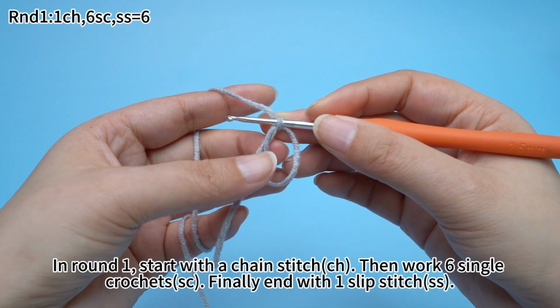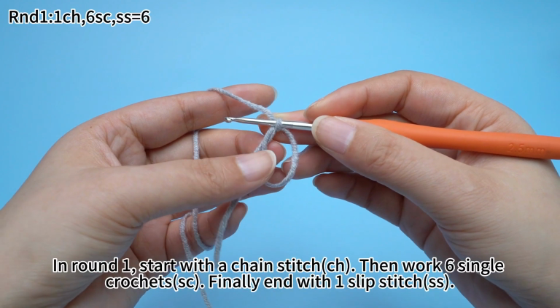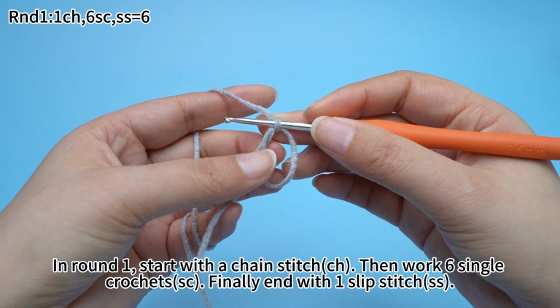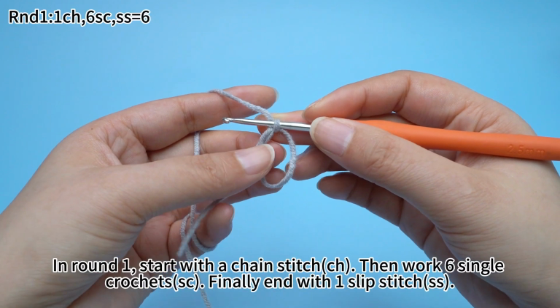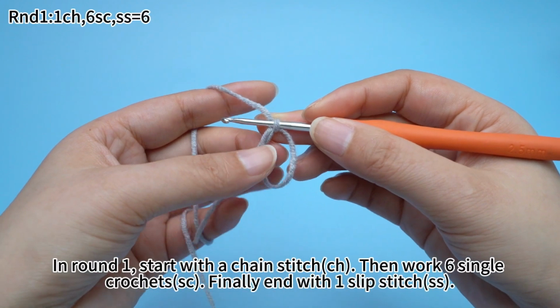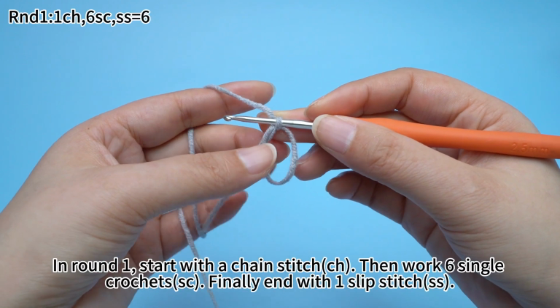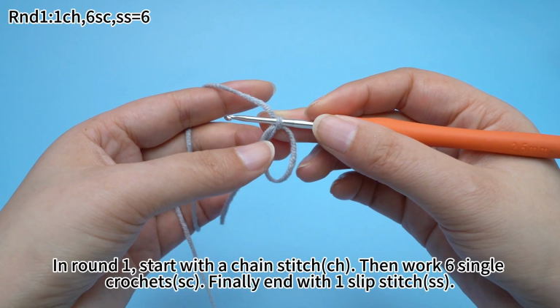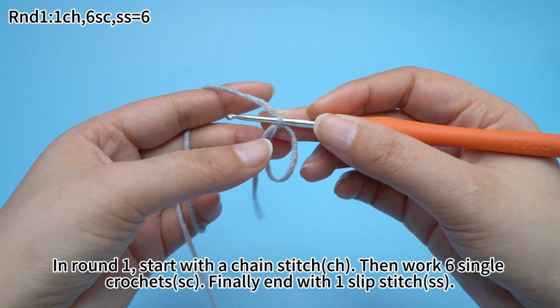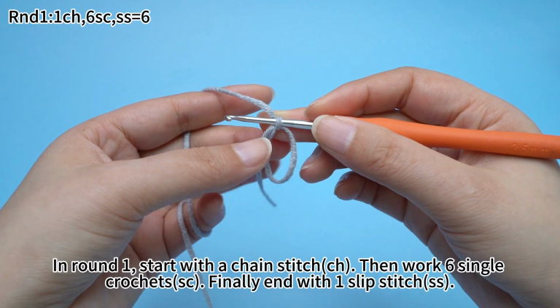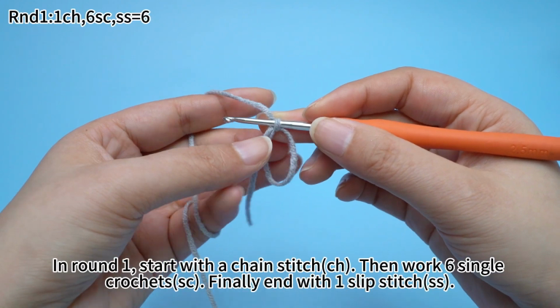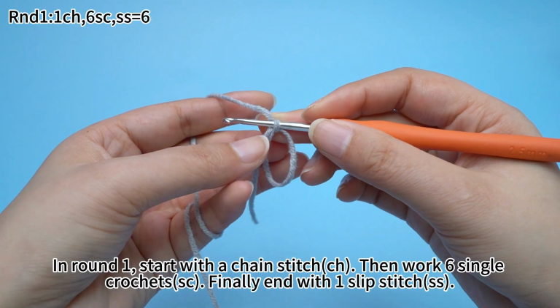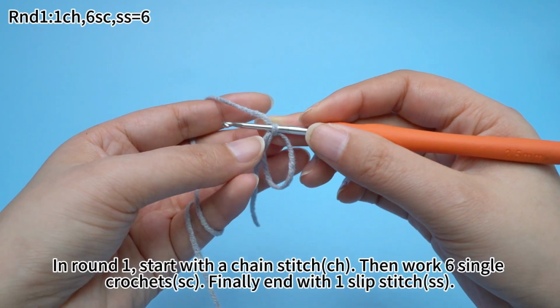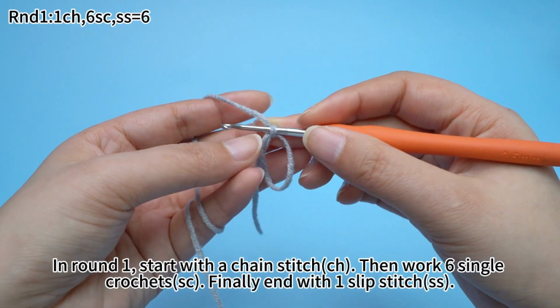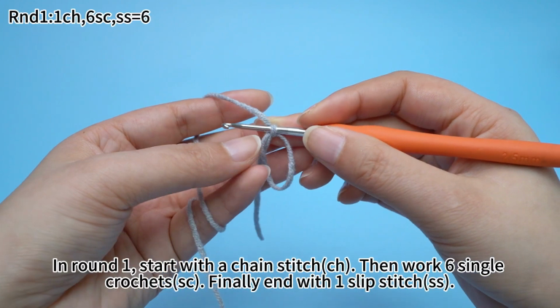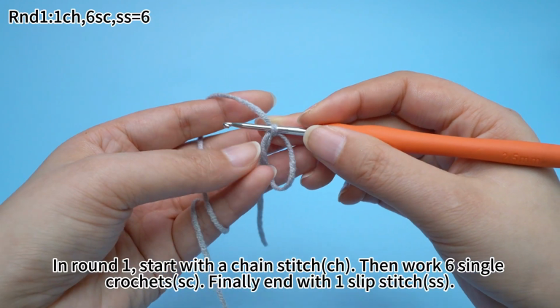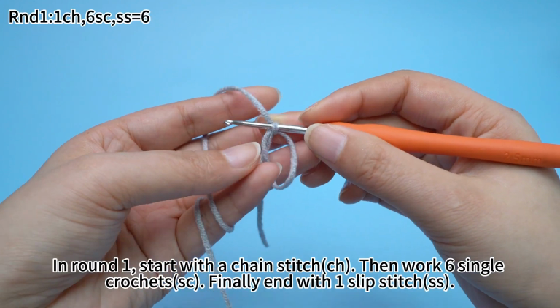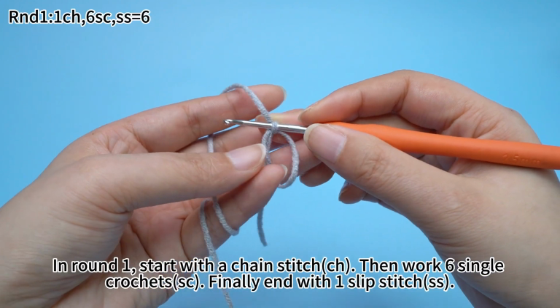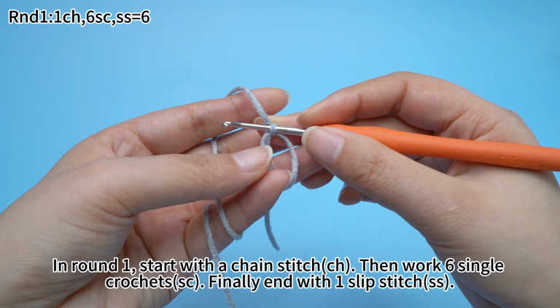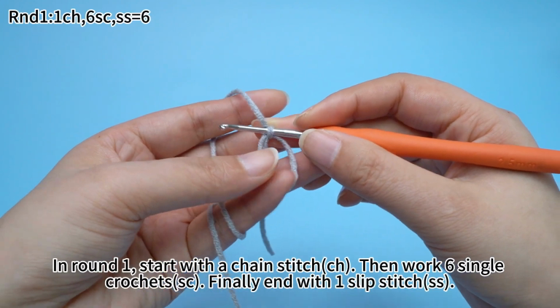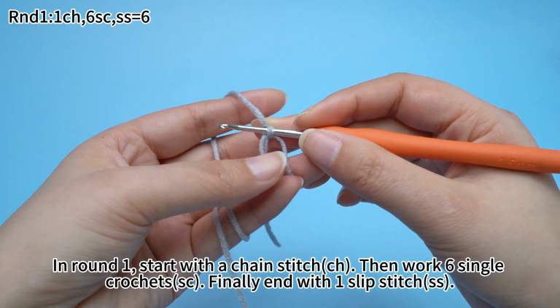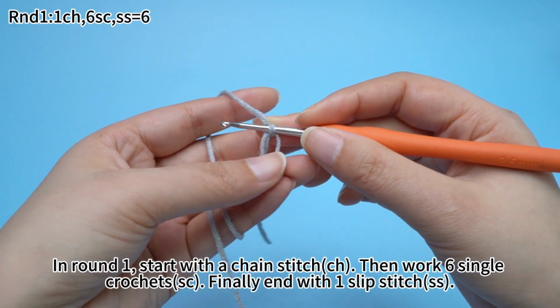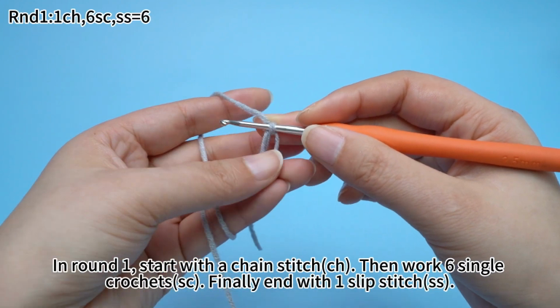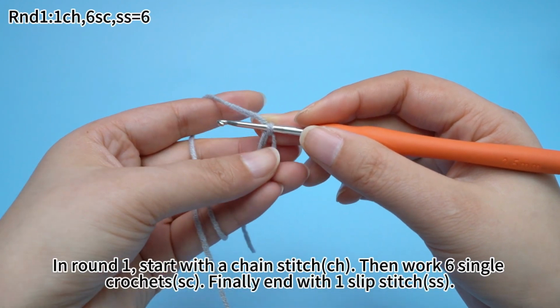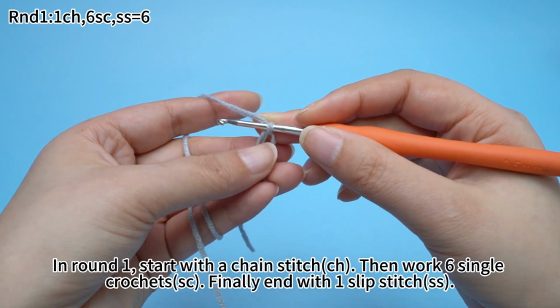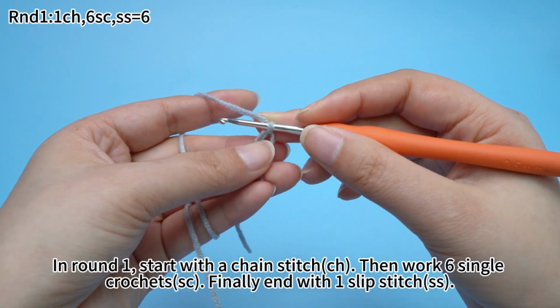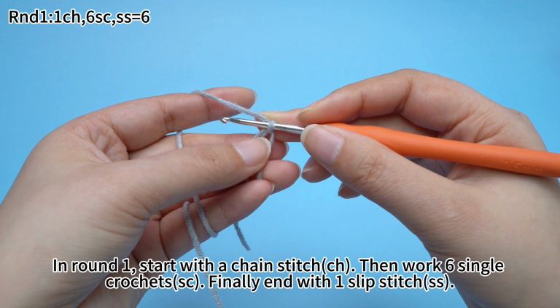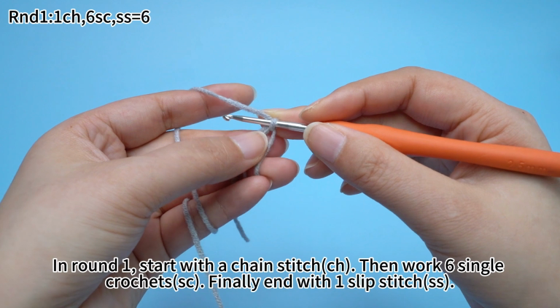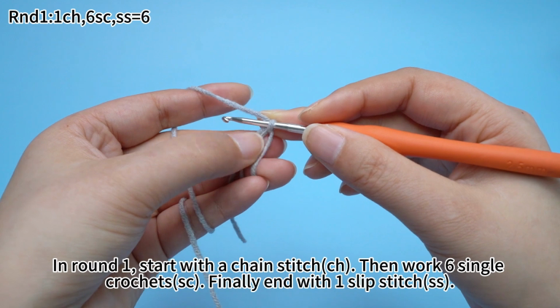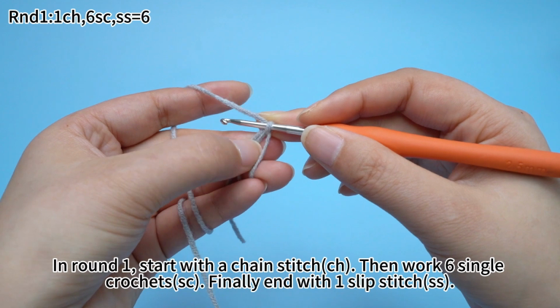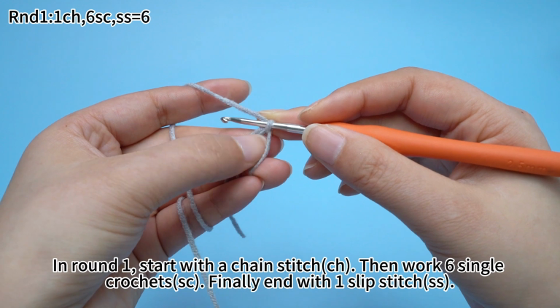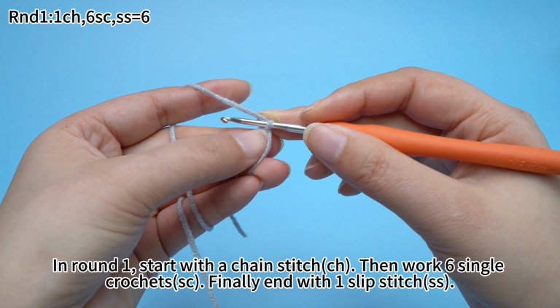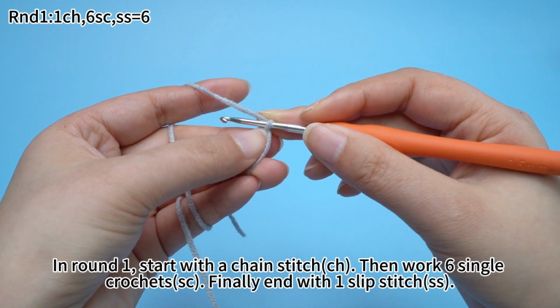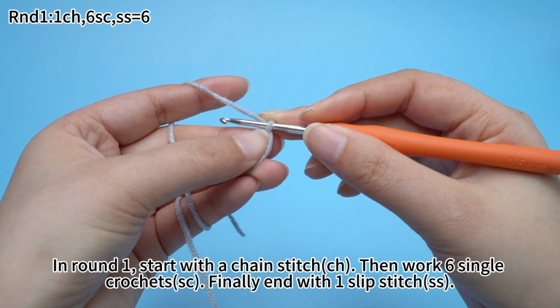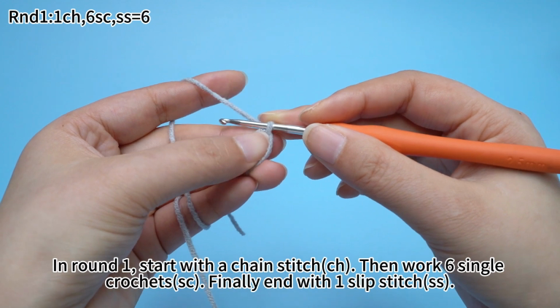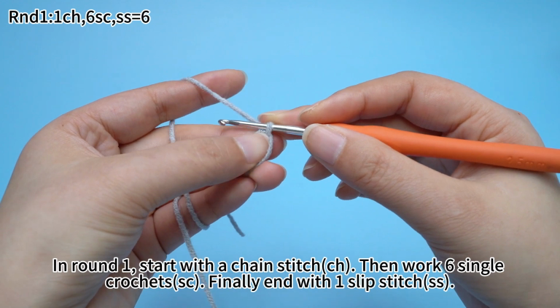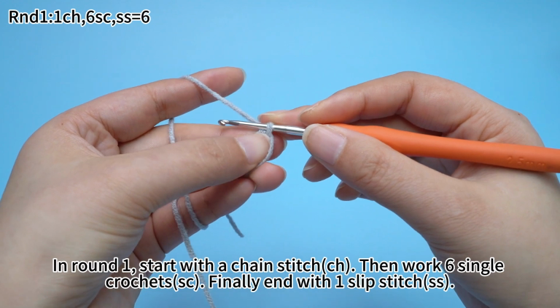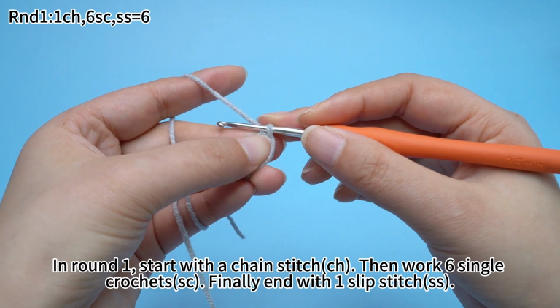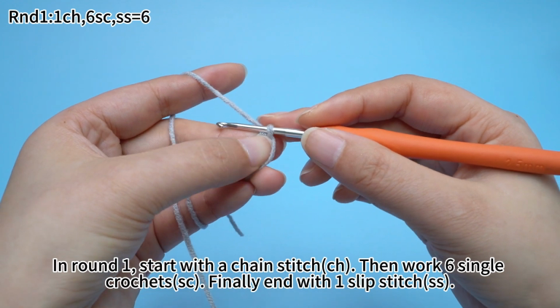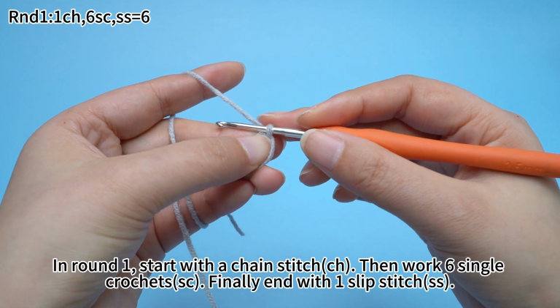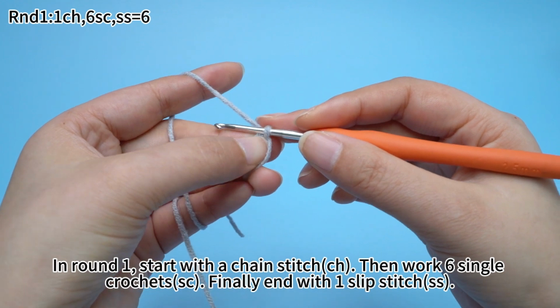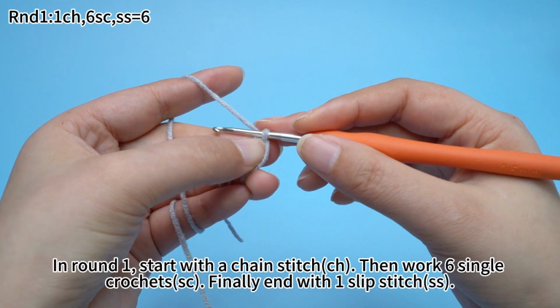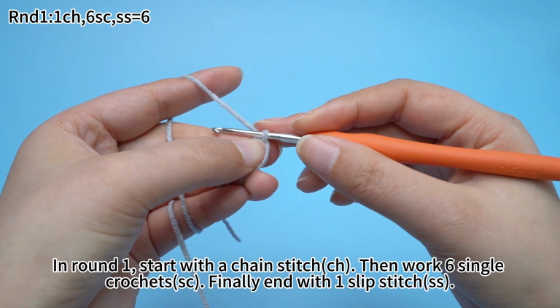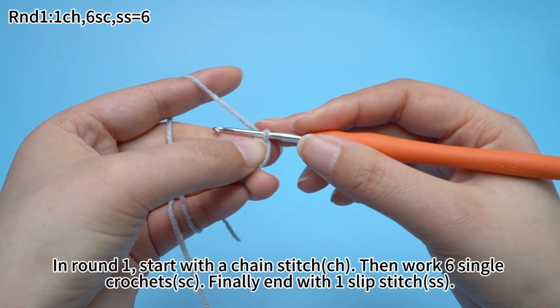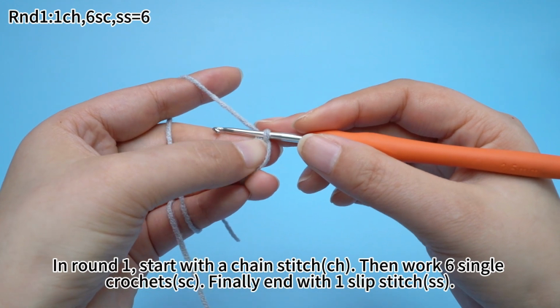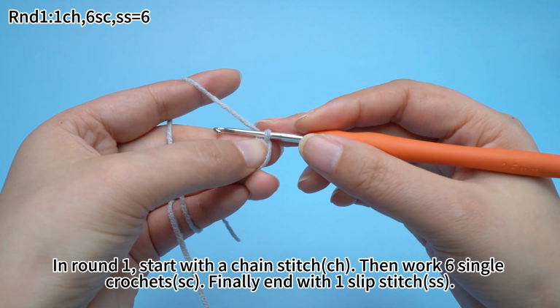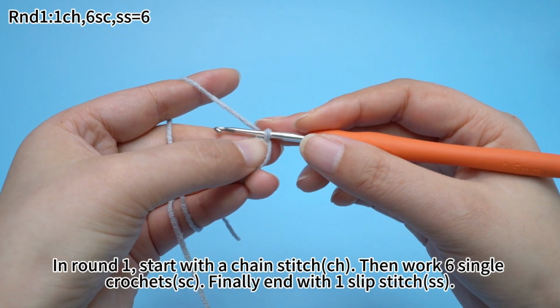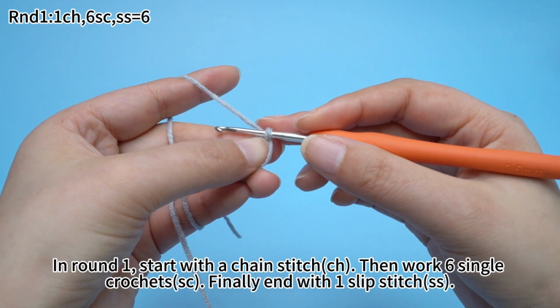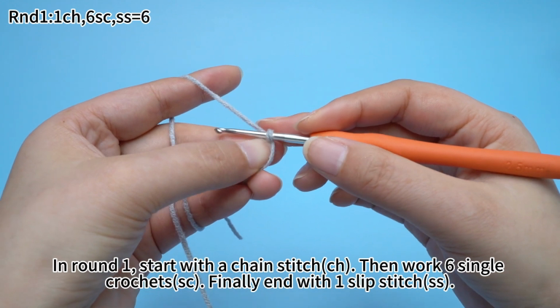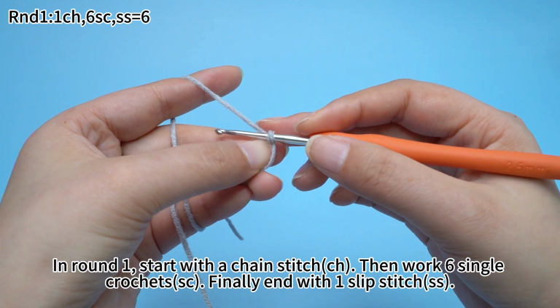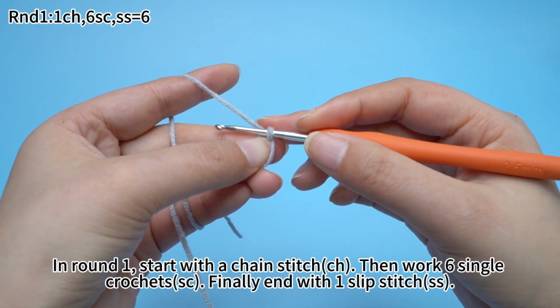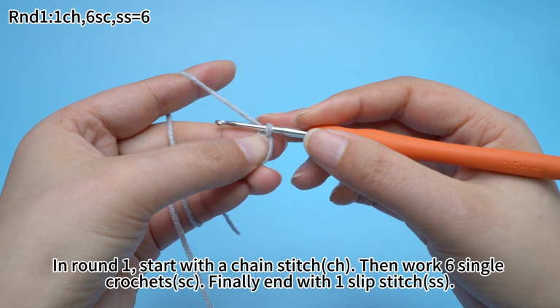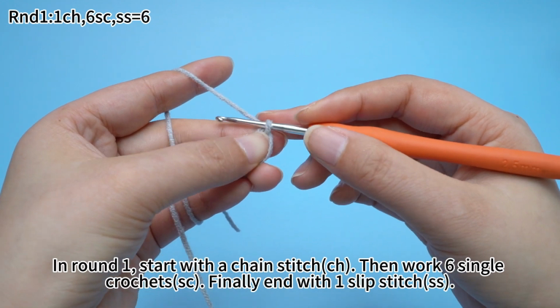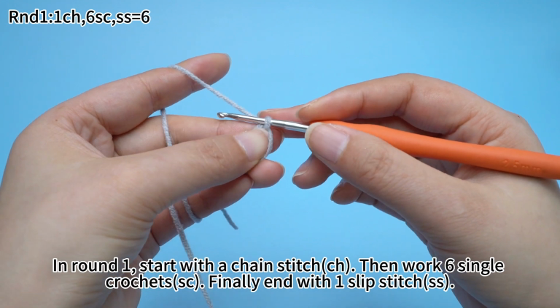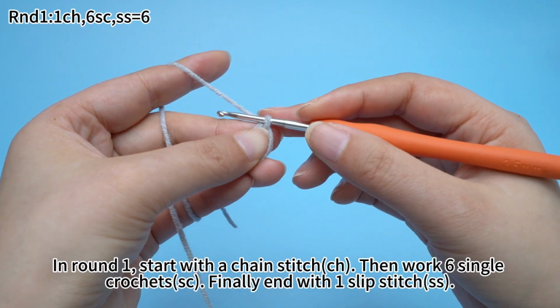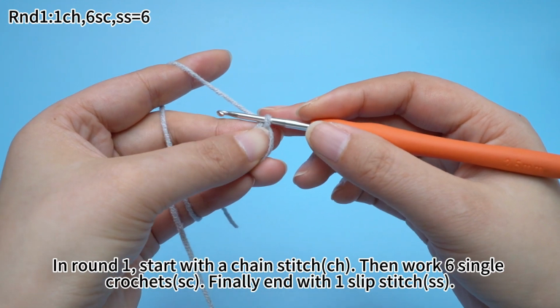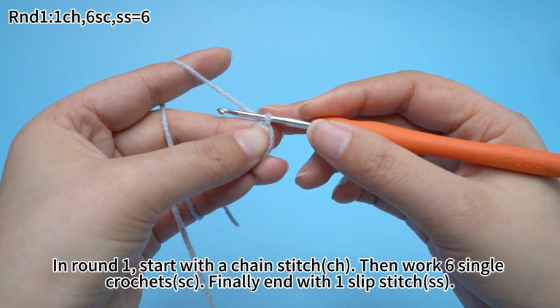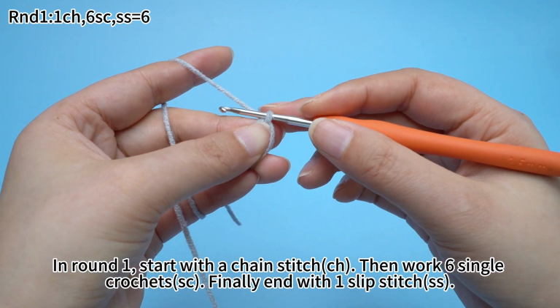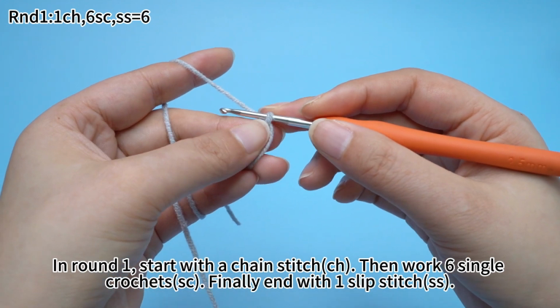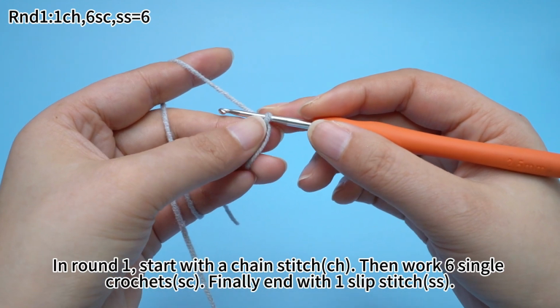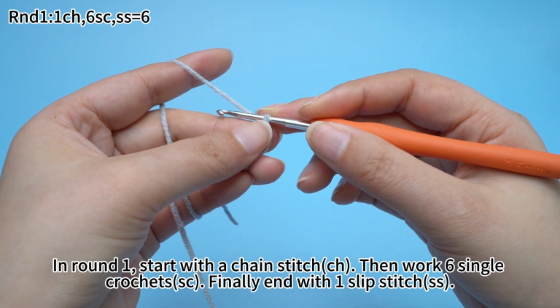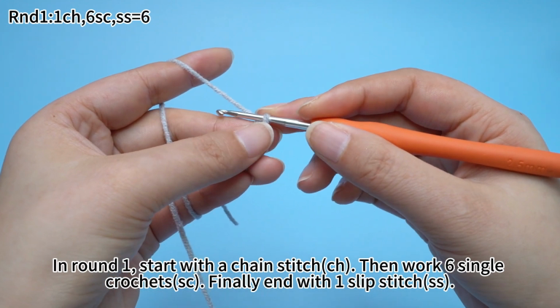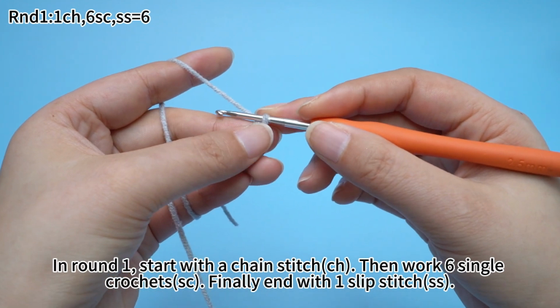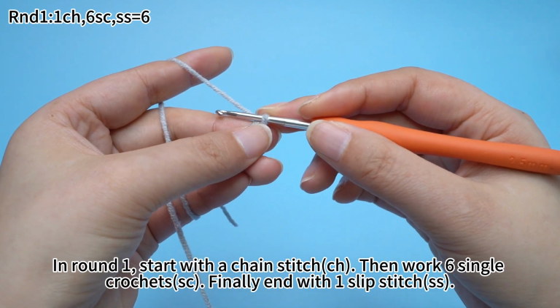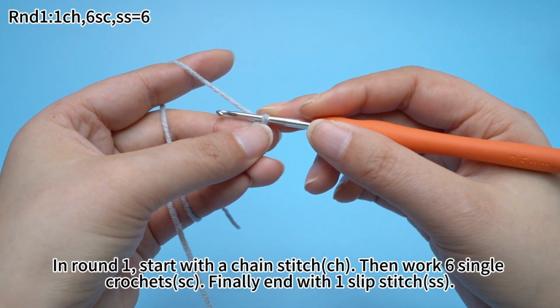In round one, start with one chain stitch. Then work six single crochets. Finally, end with one slip stitch.